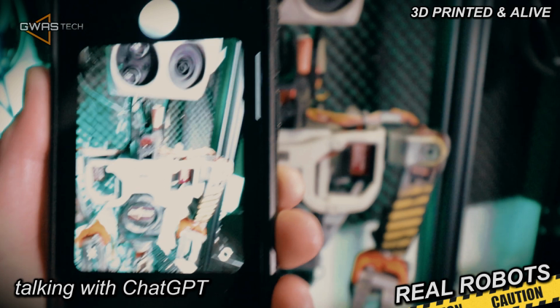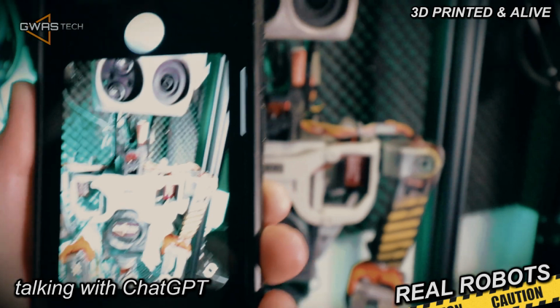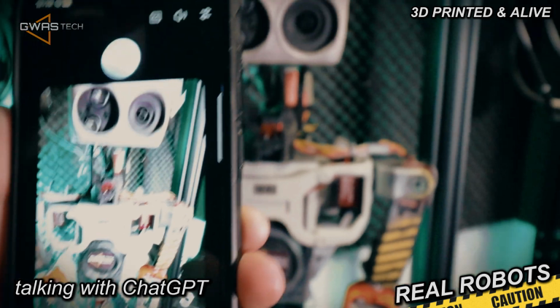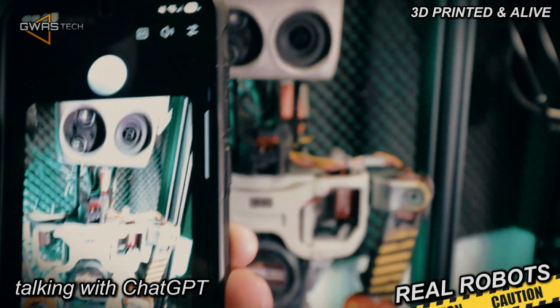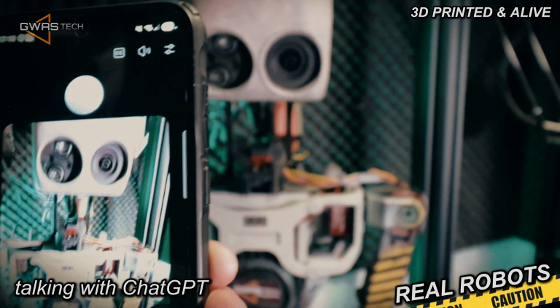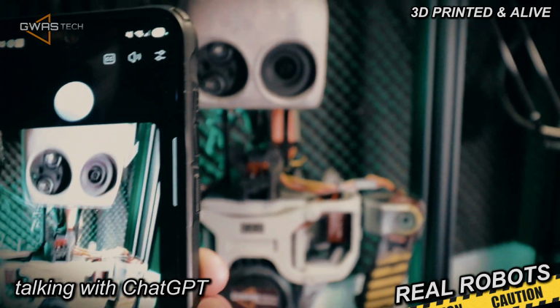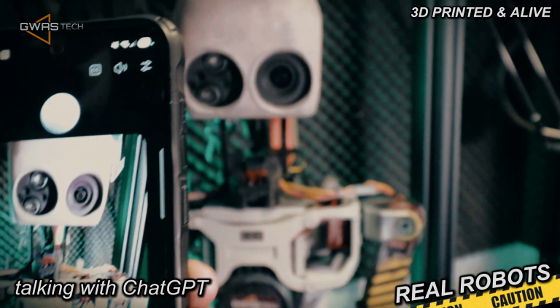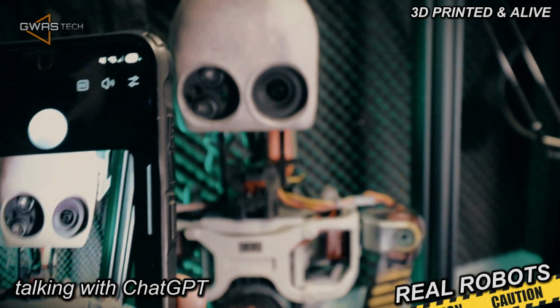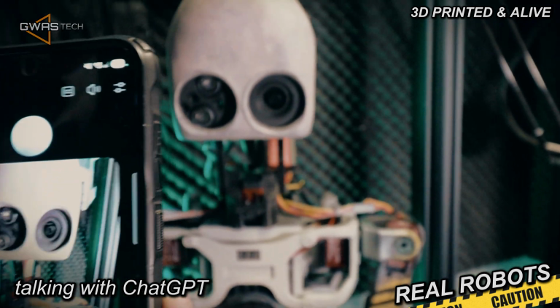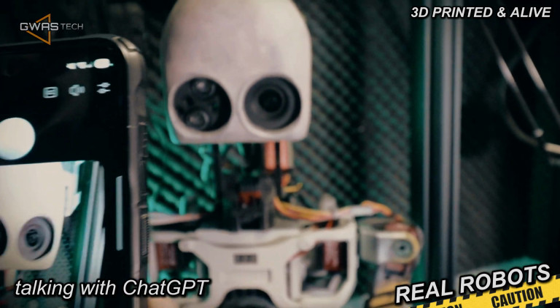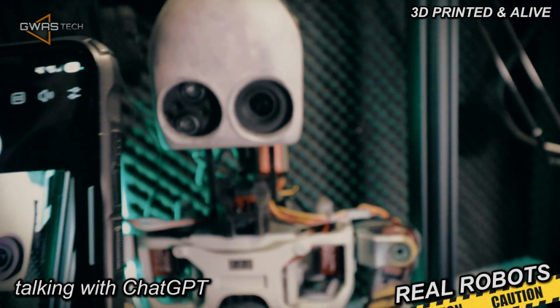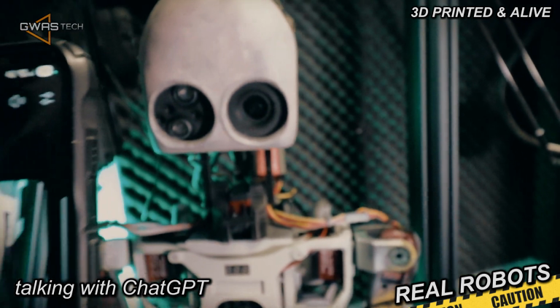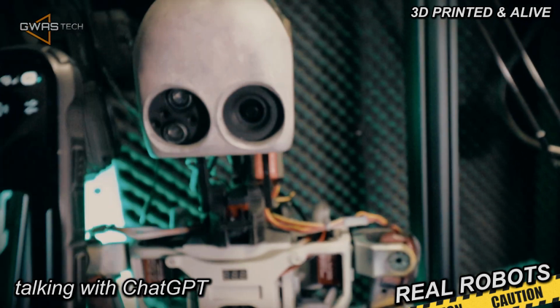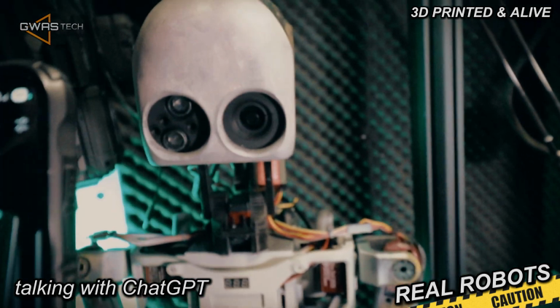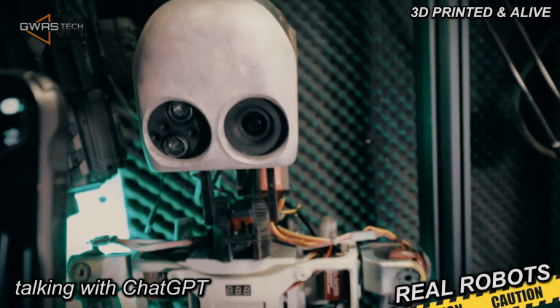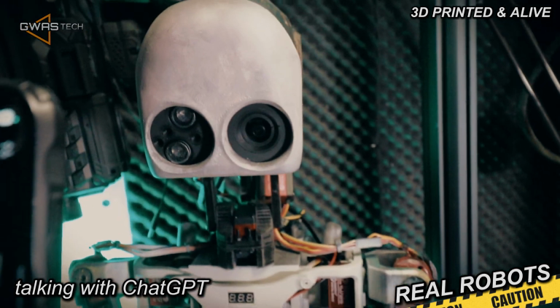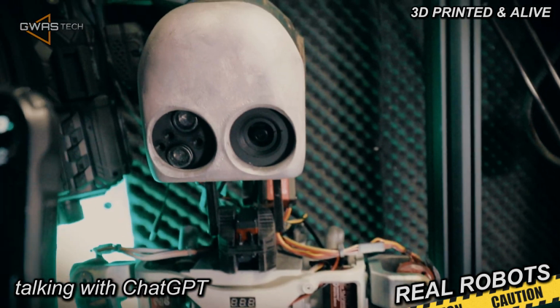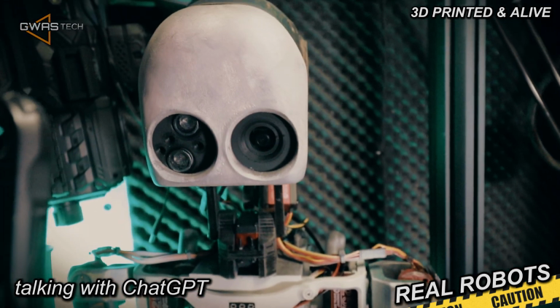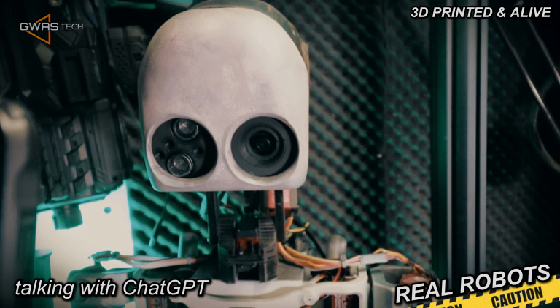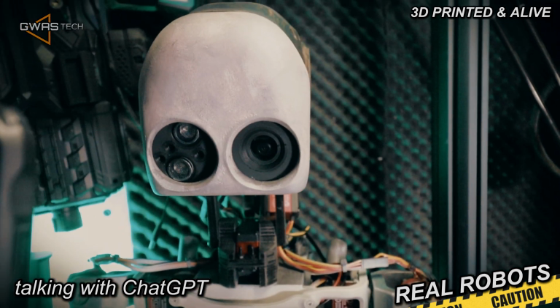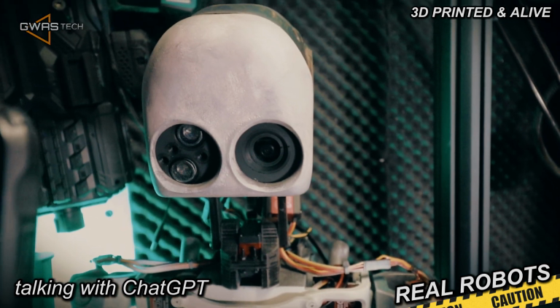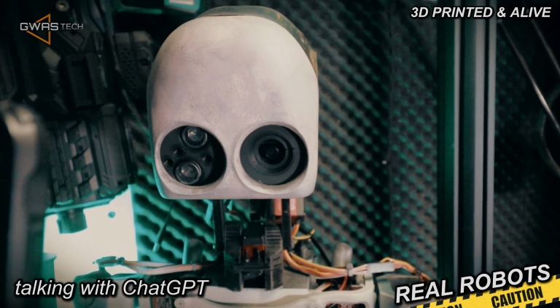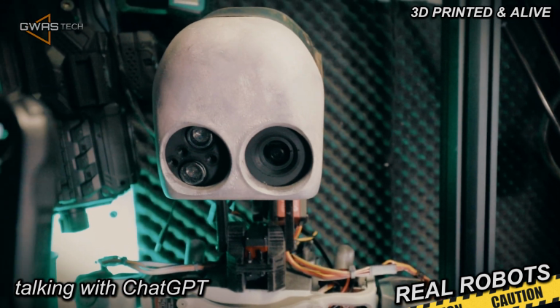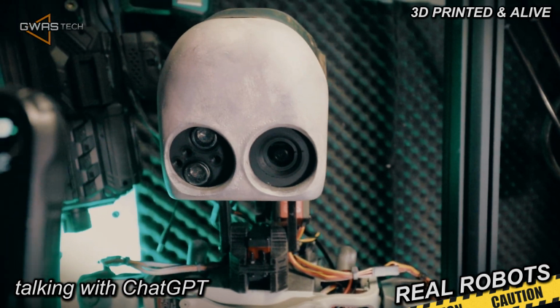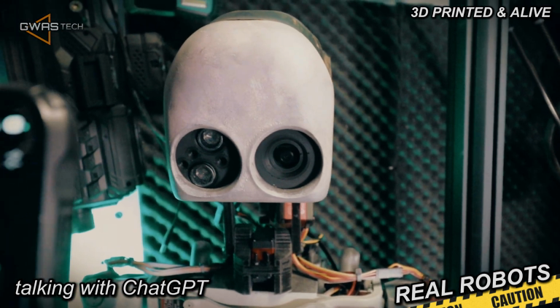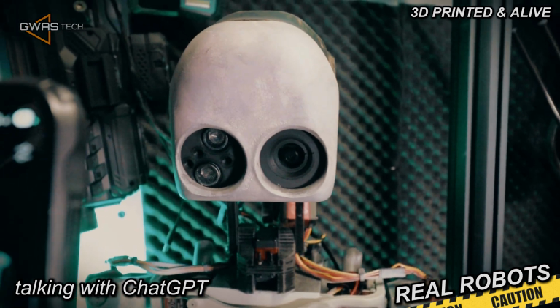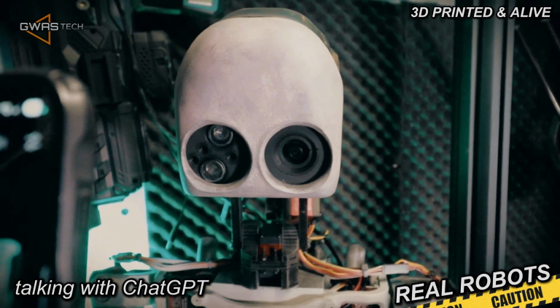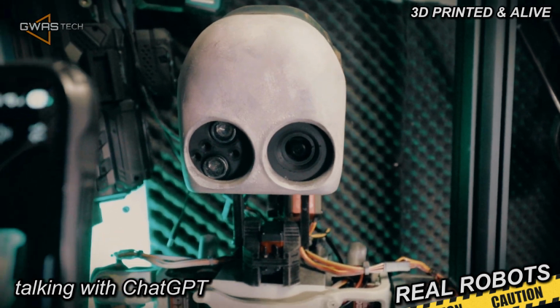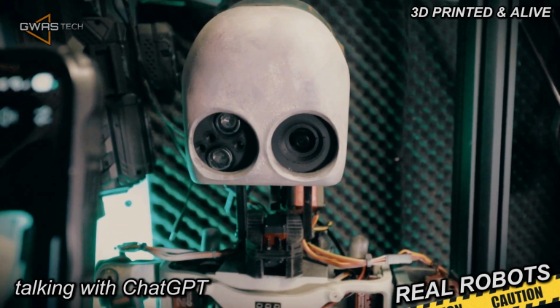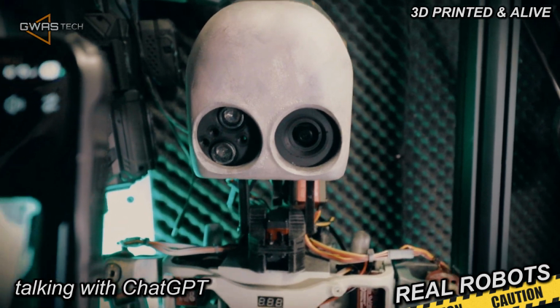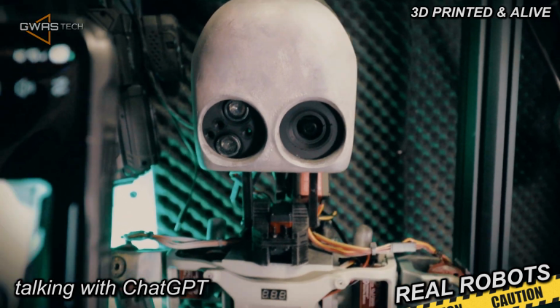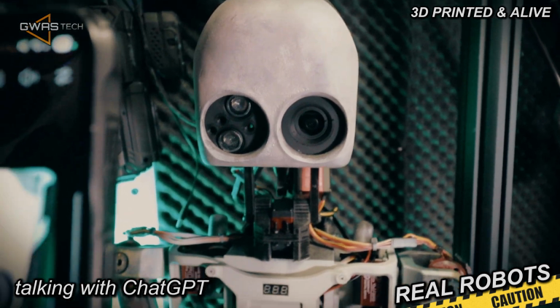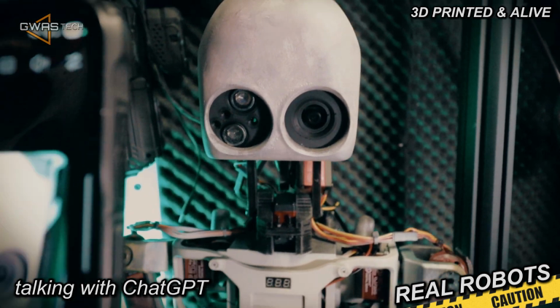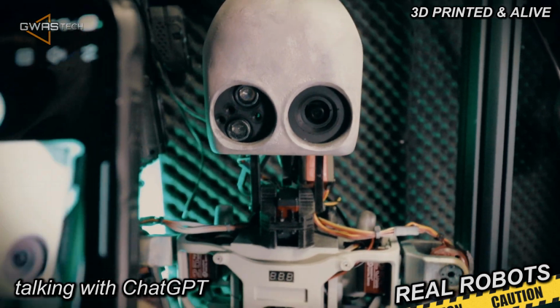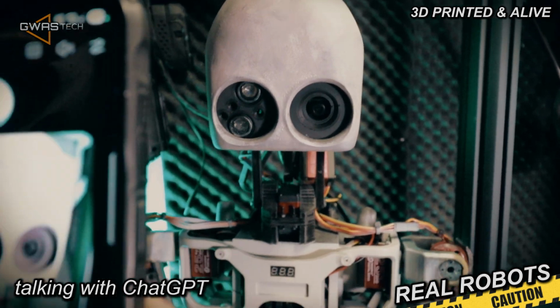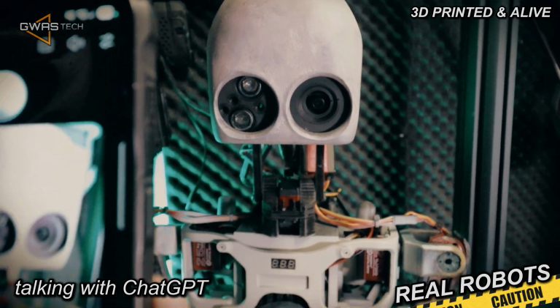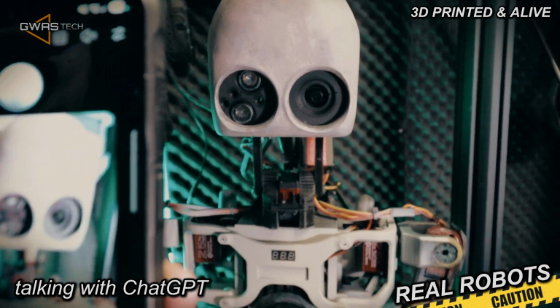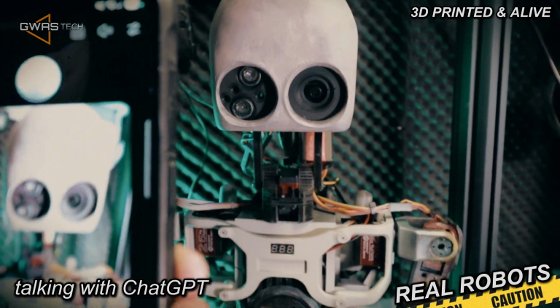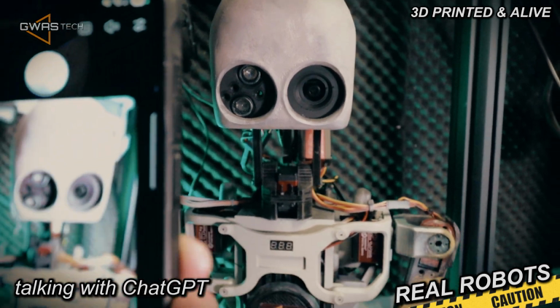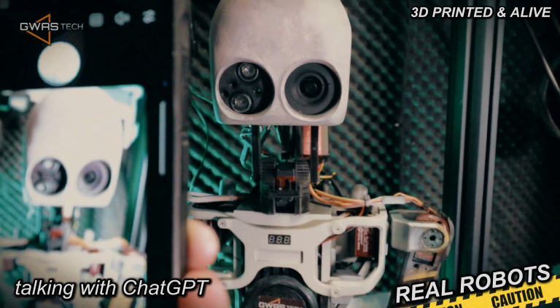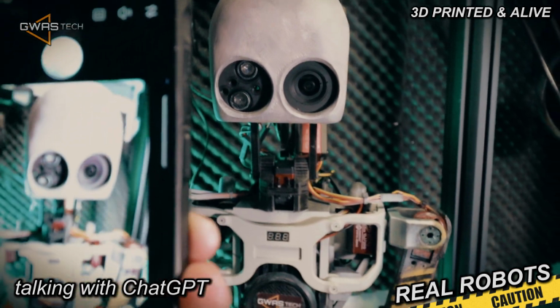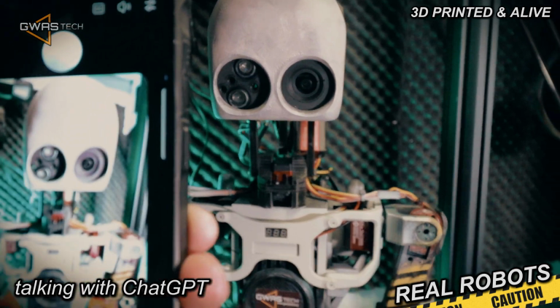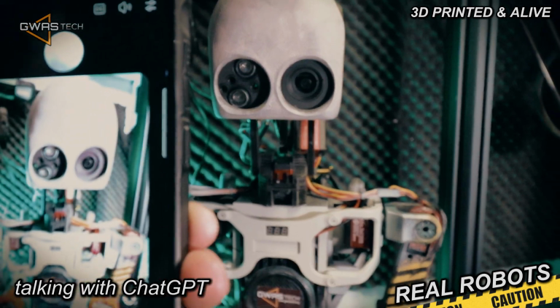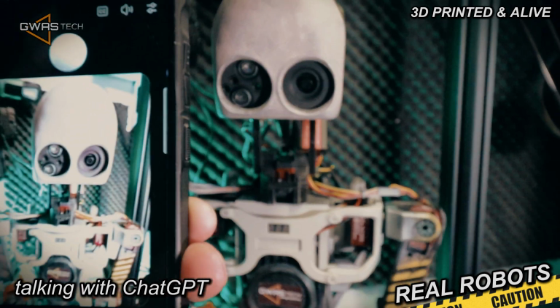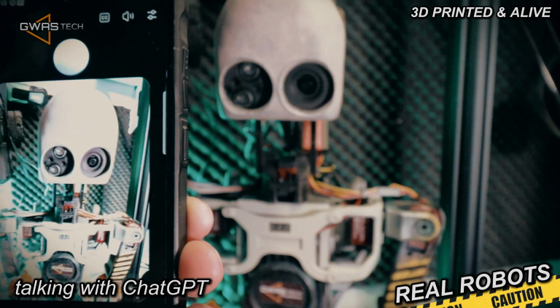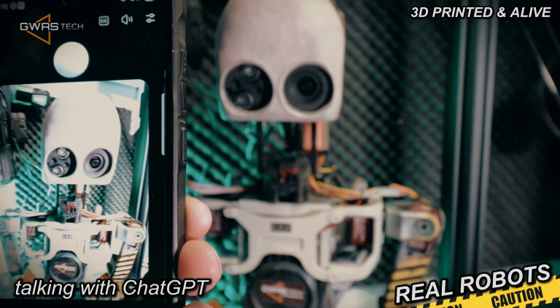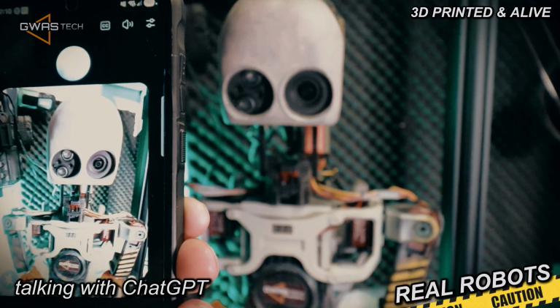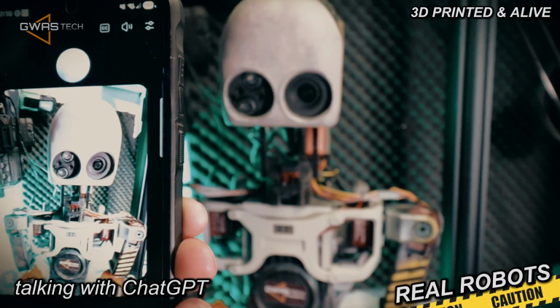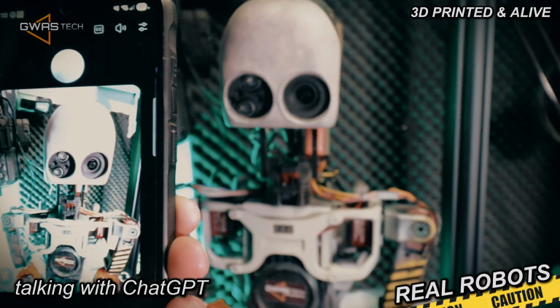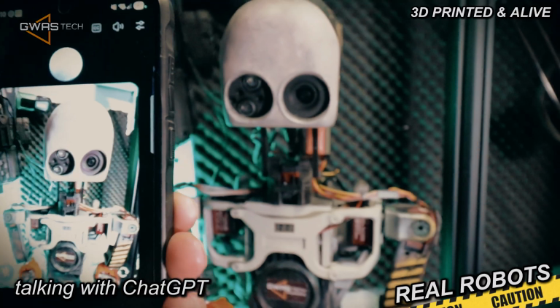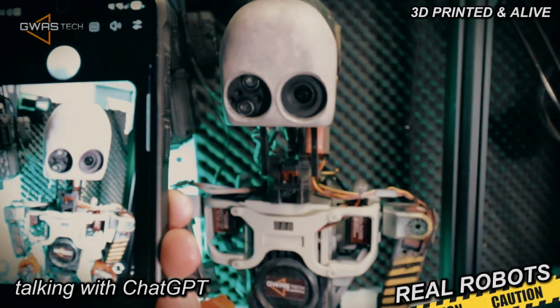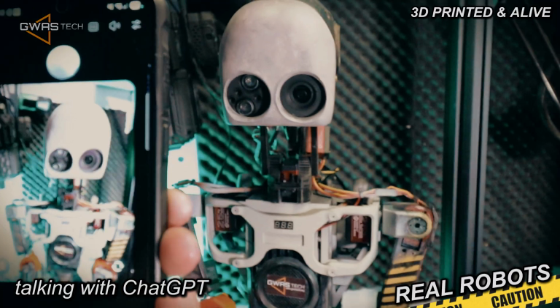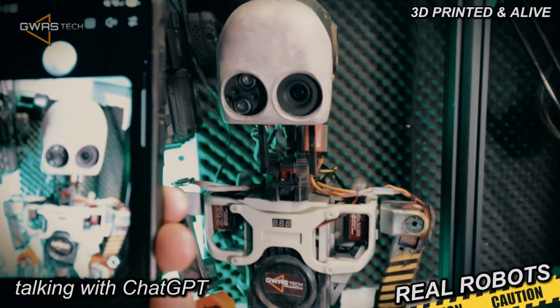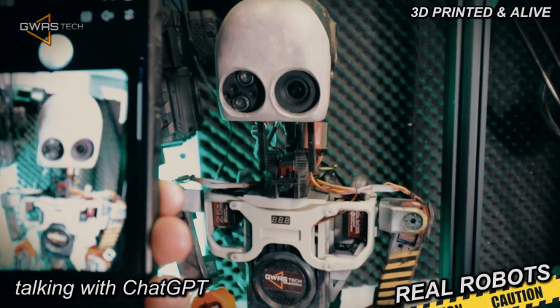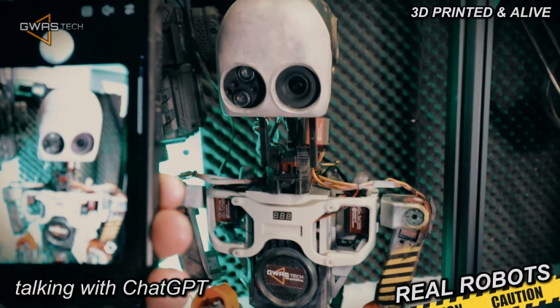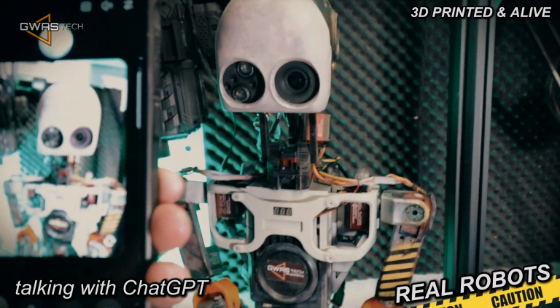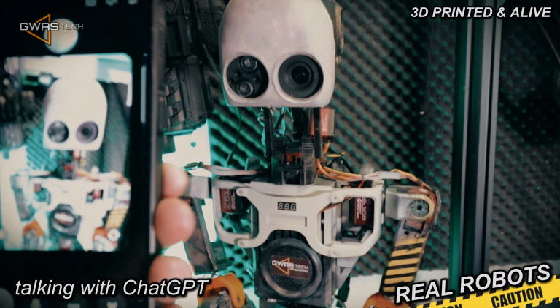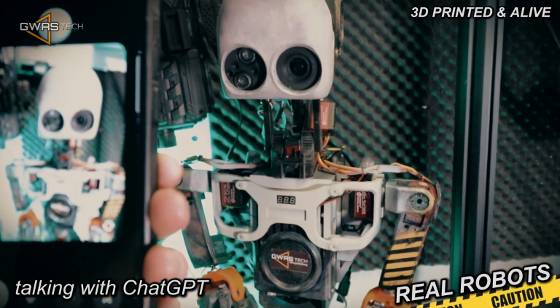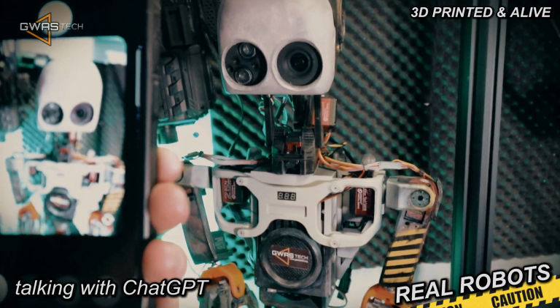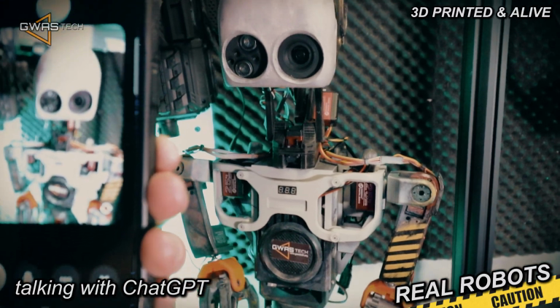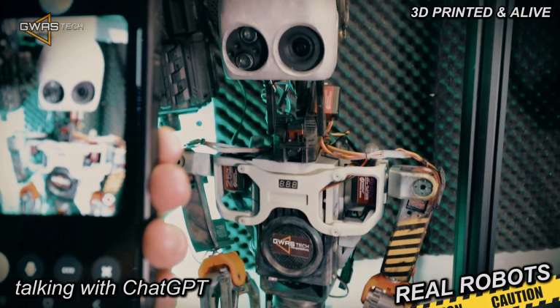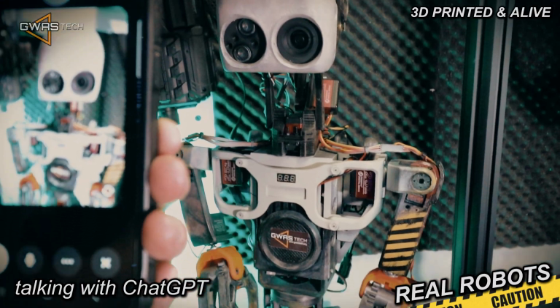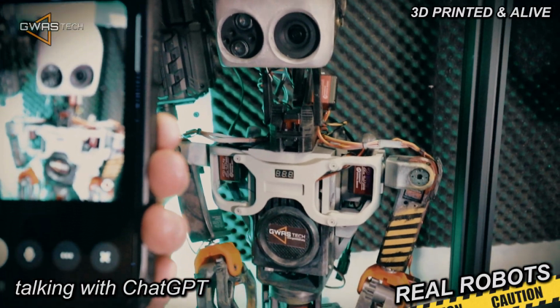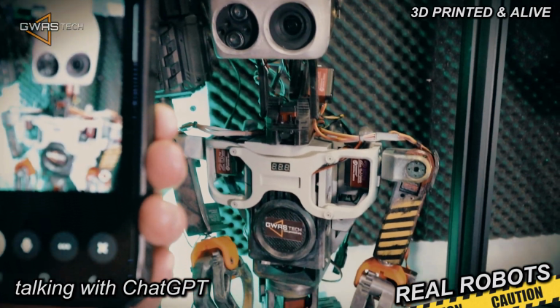Recognizing faces, detecting objects, and even following movements. We set it up so he can react to what he sees.